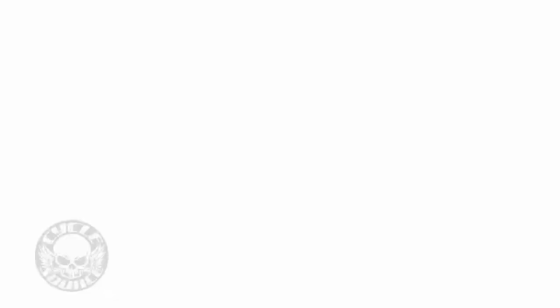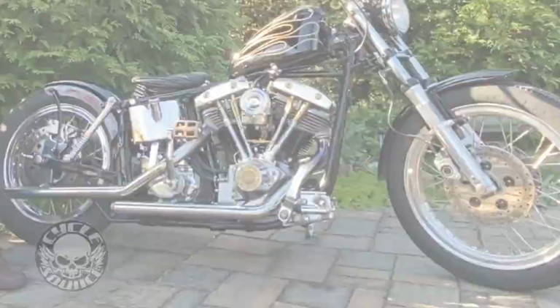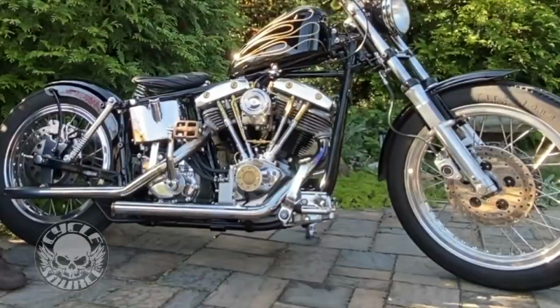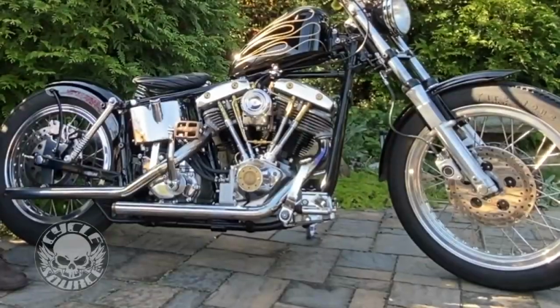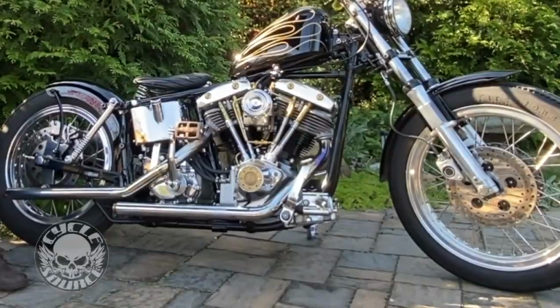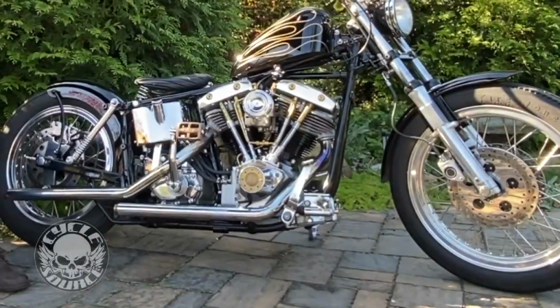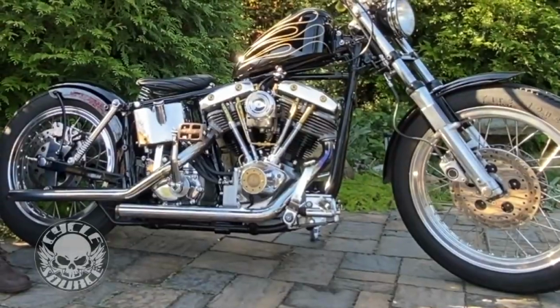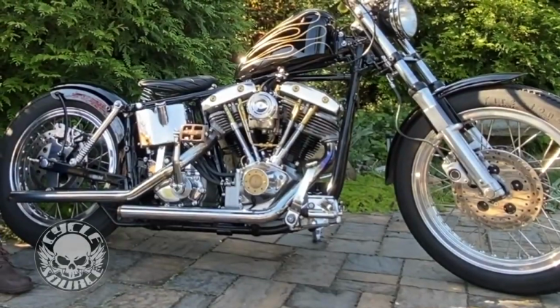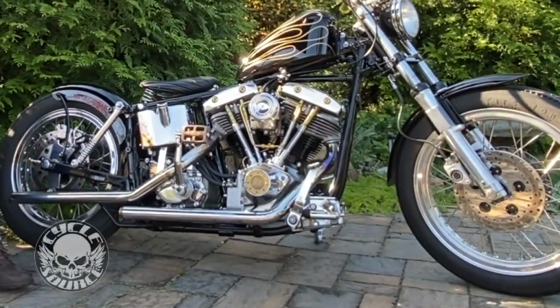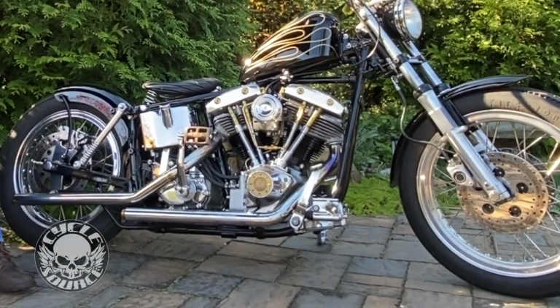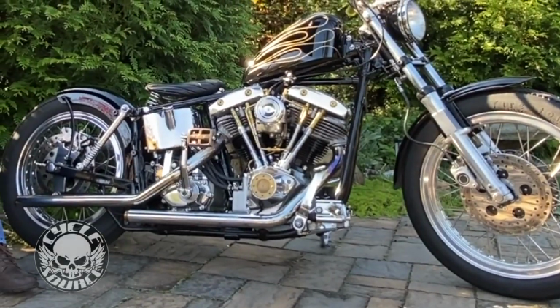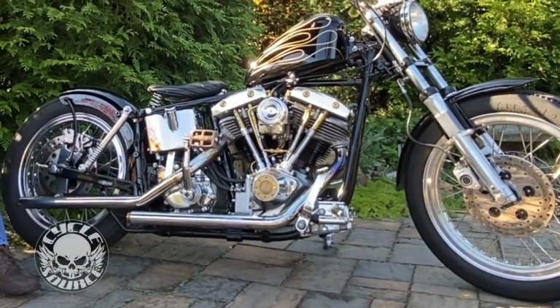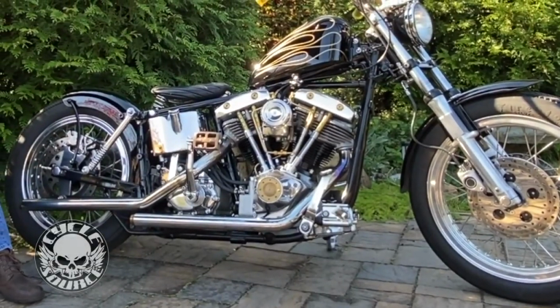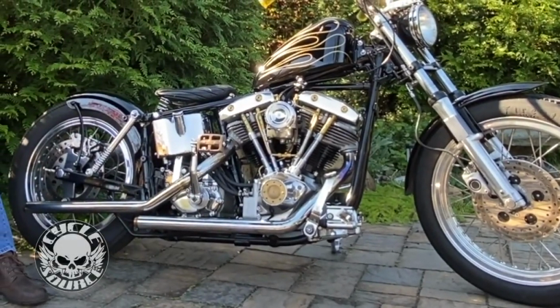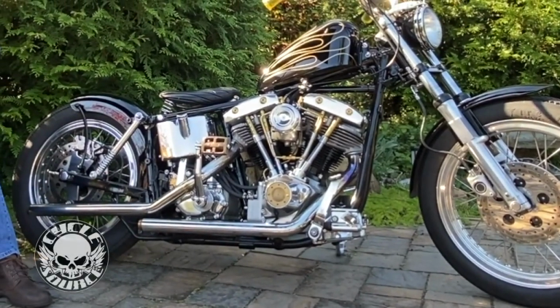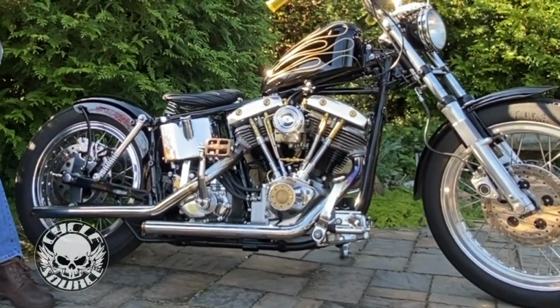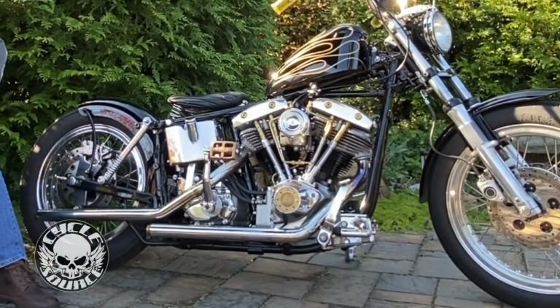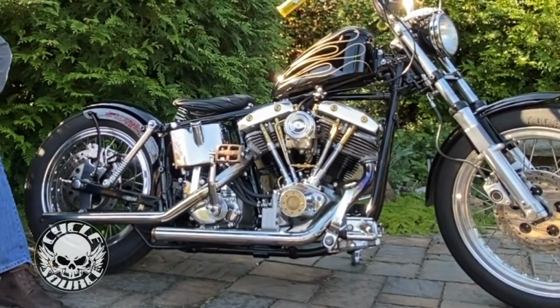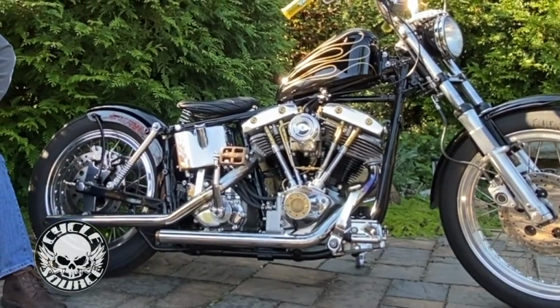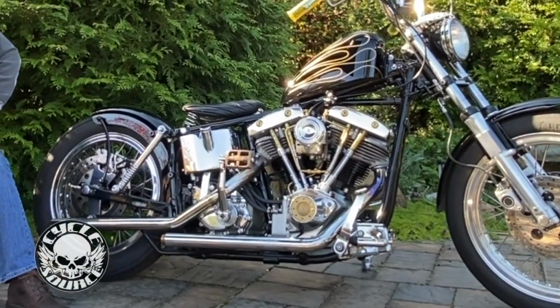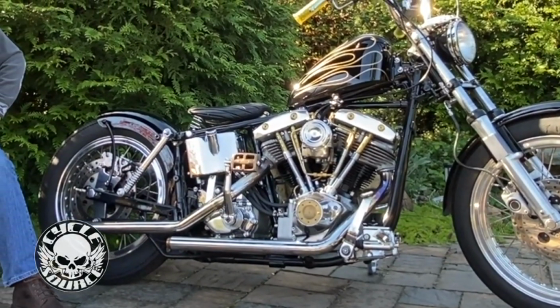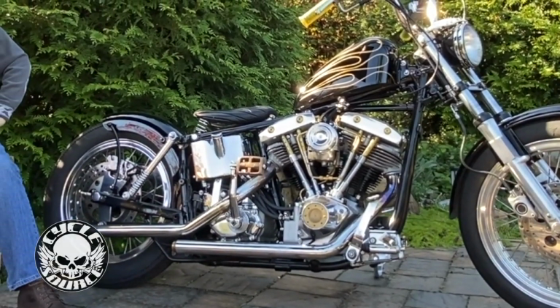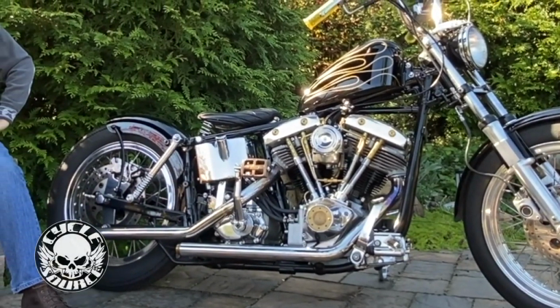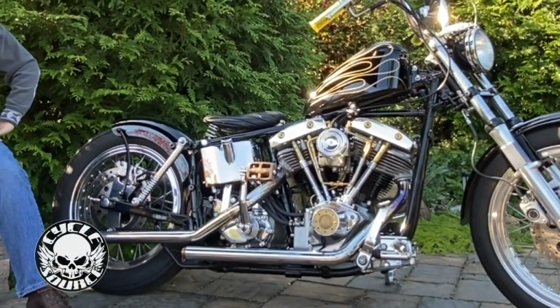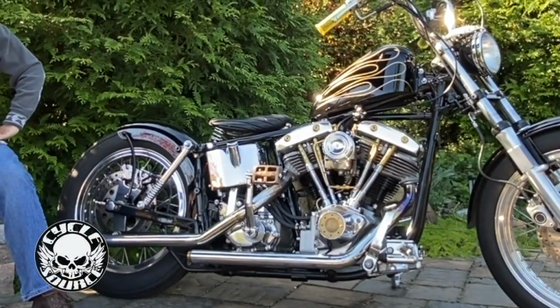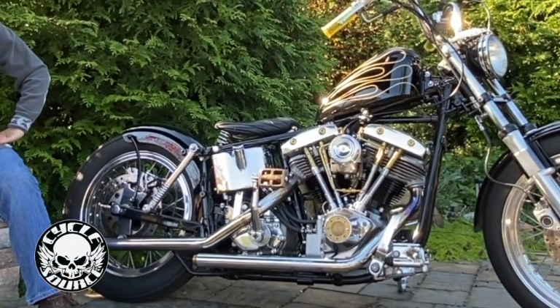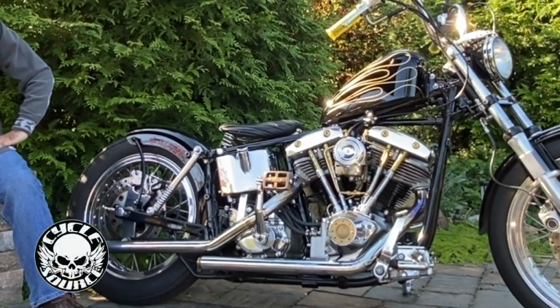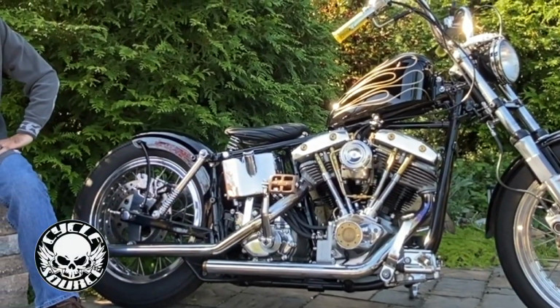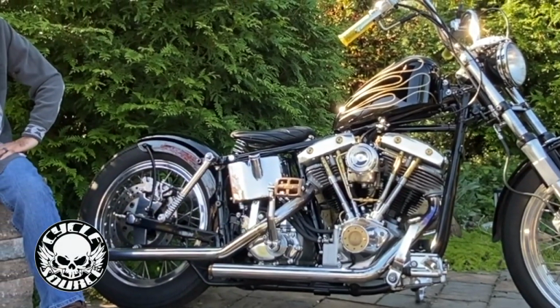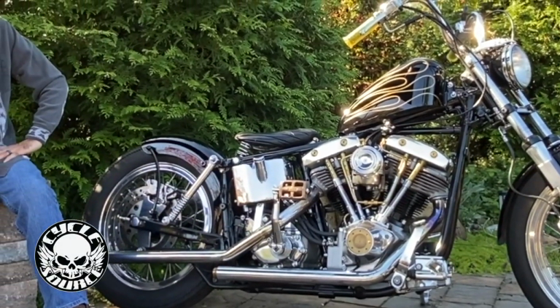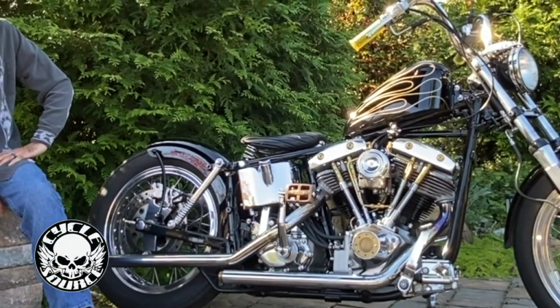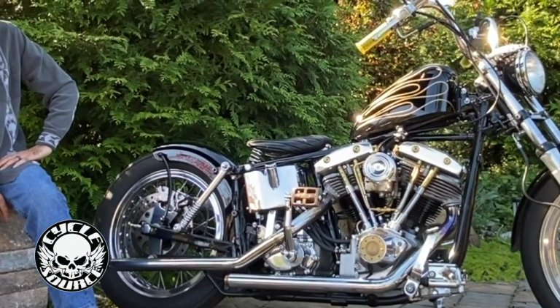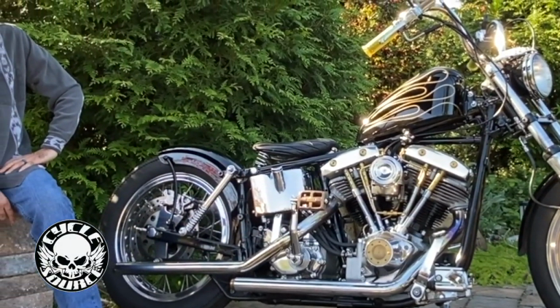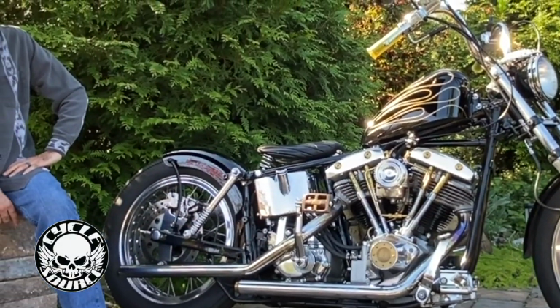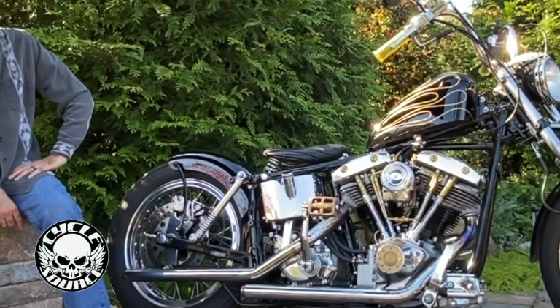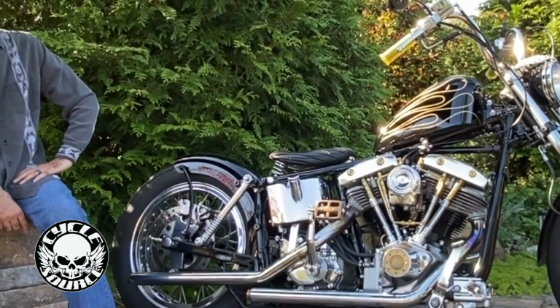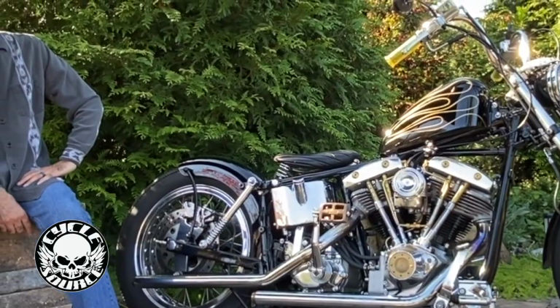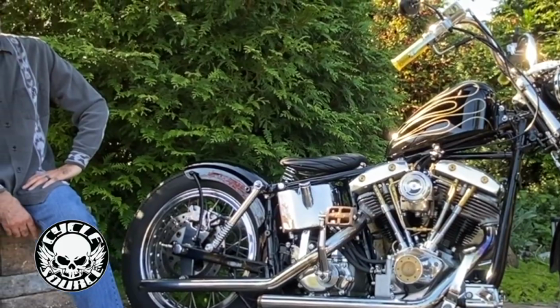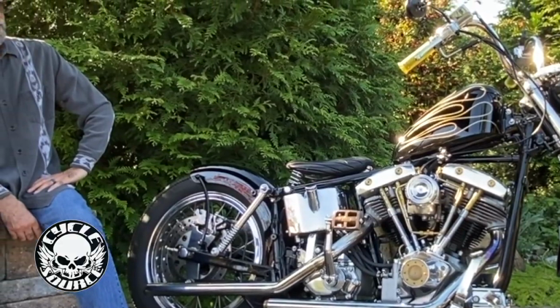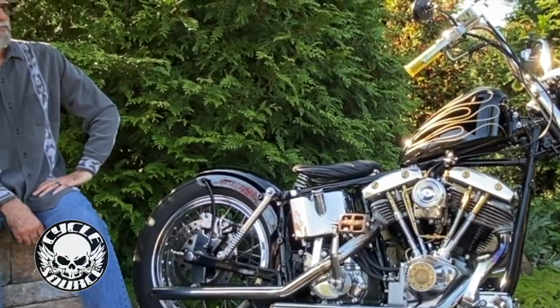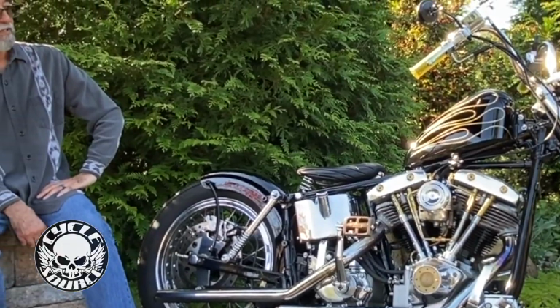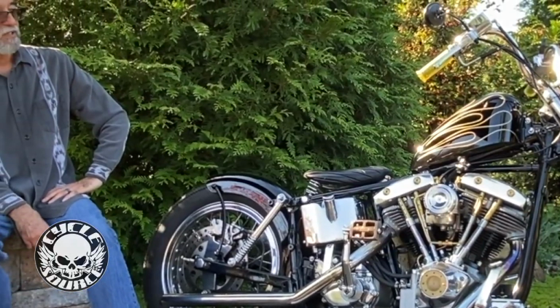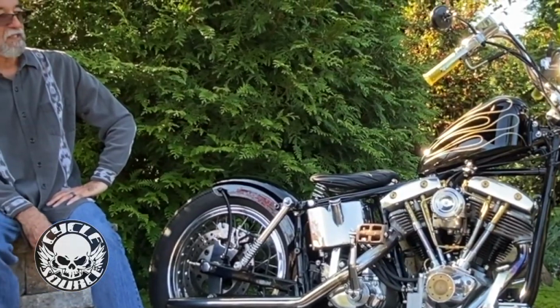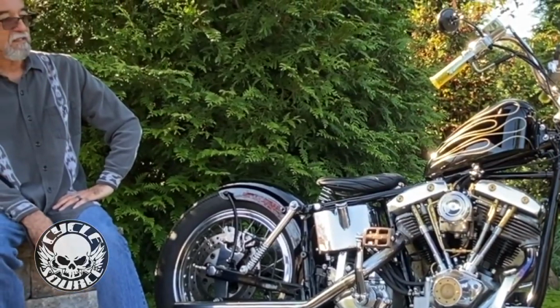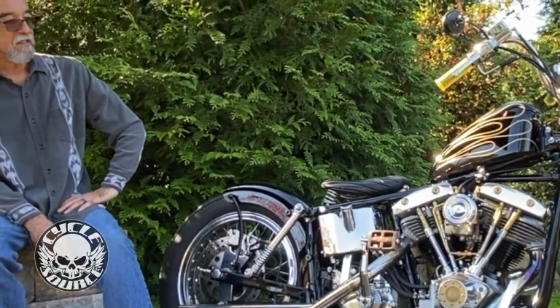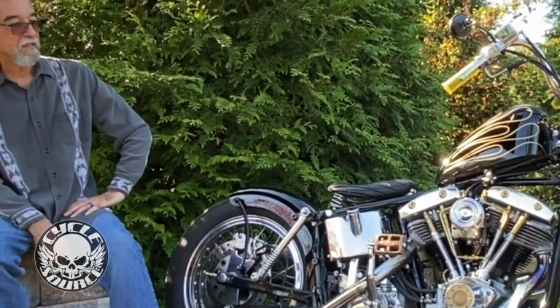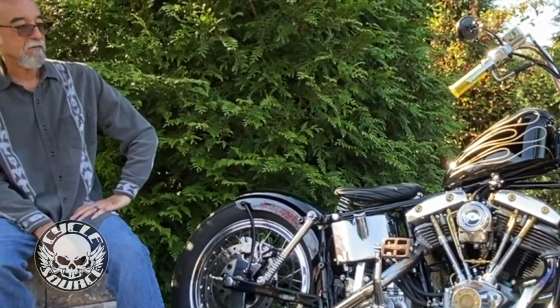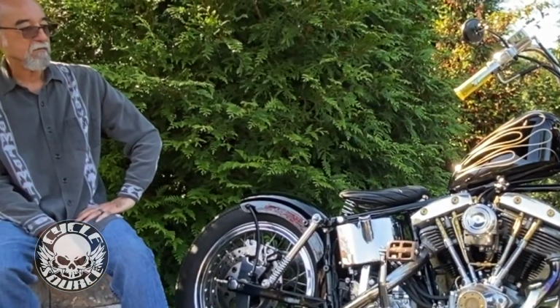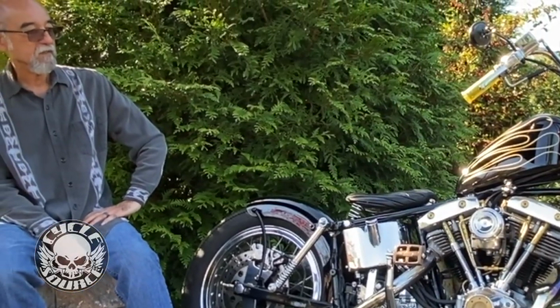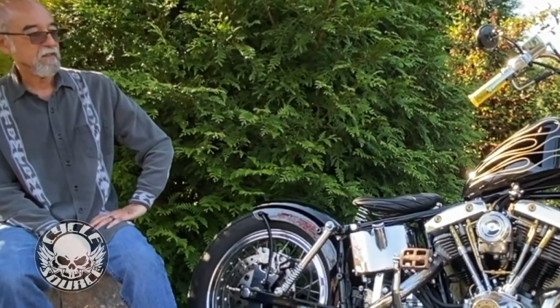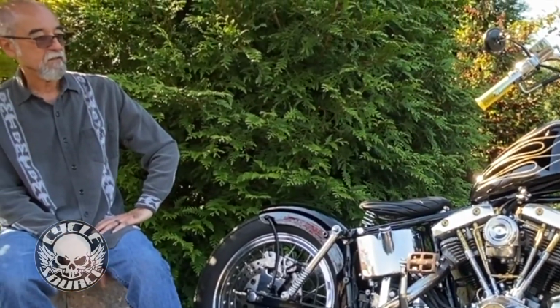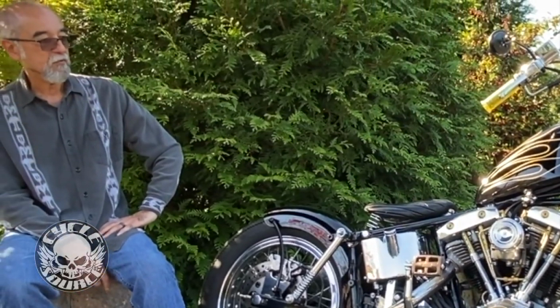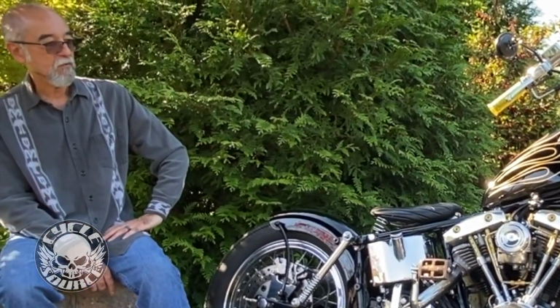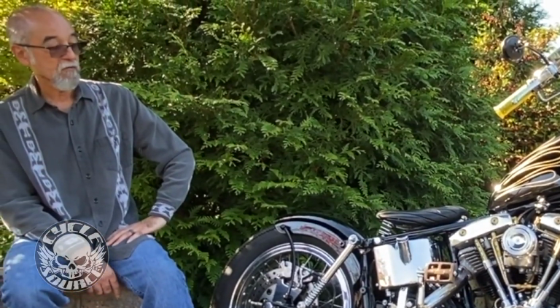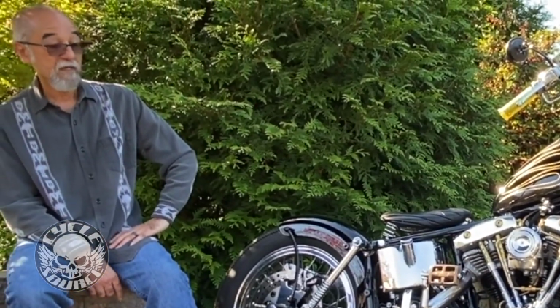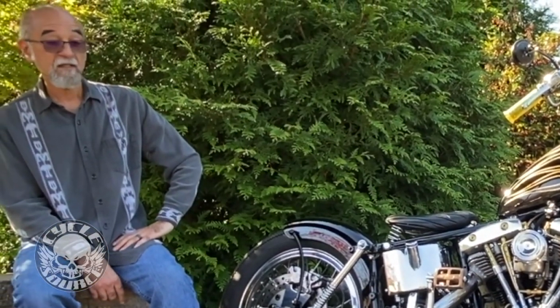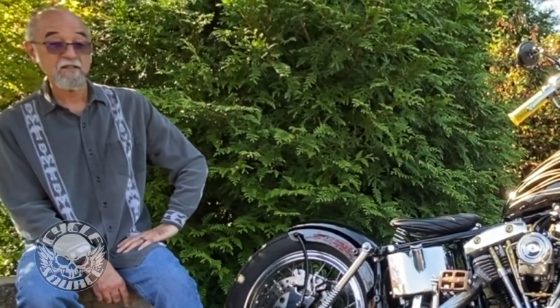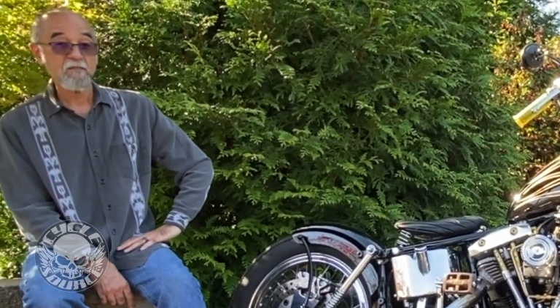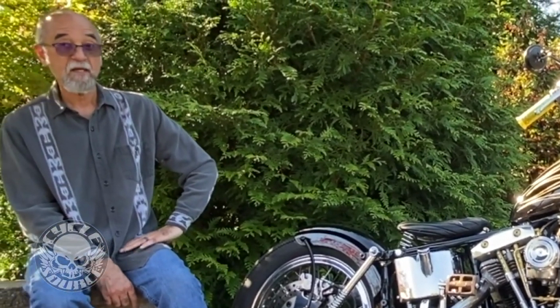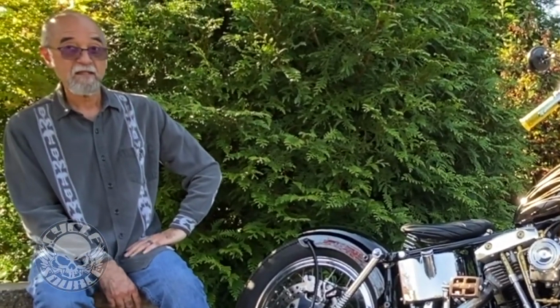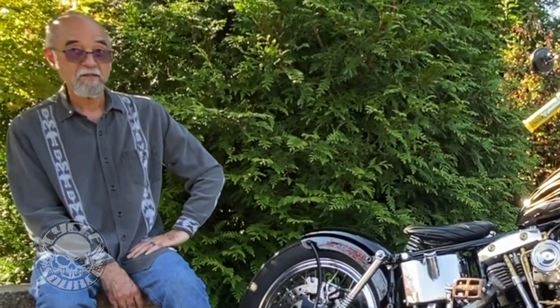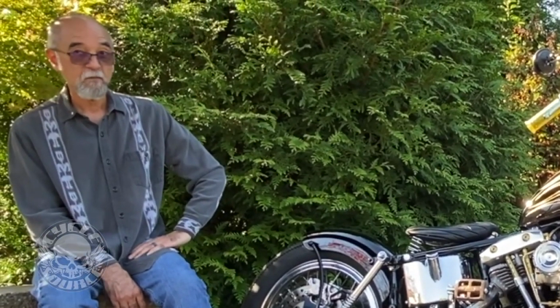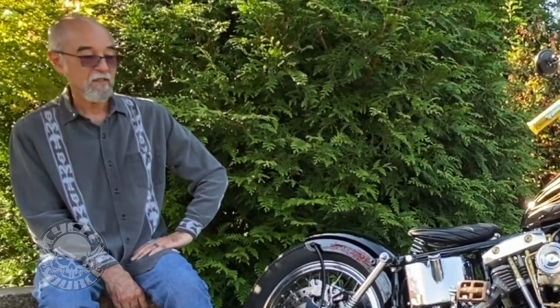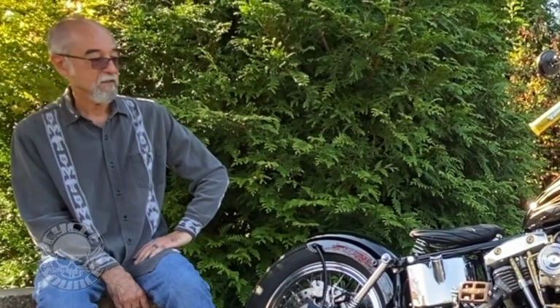It's a tribute bike to him, and I think he'd probably appreciate that and enjoy riding this bike as well.